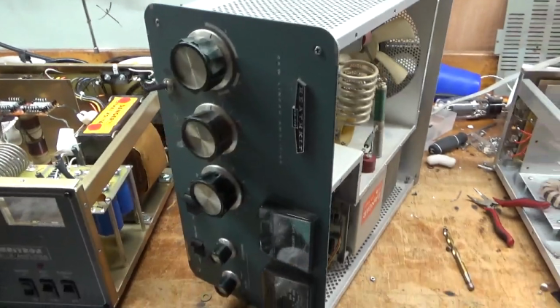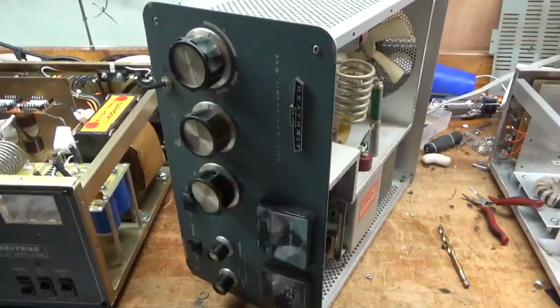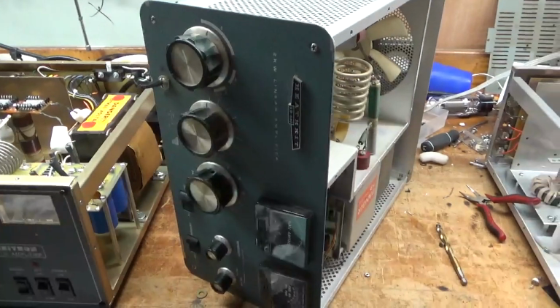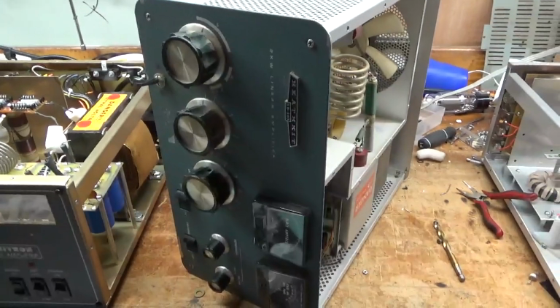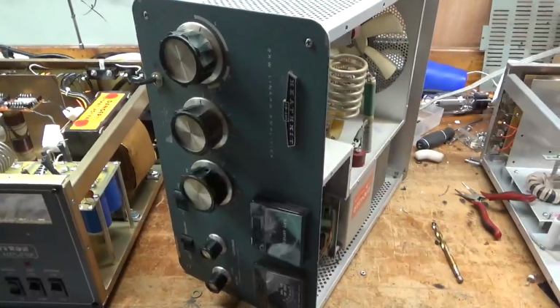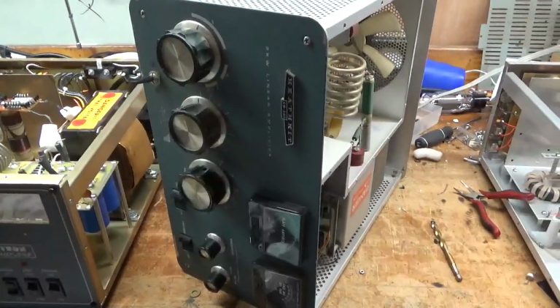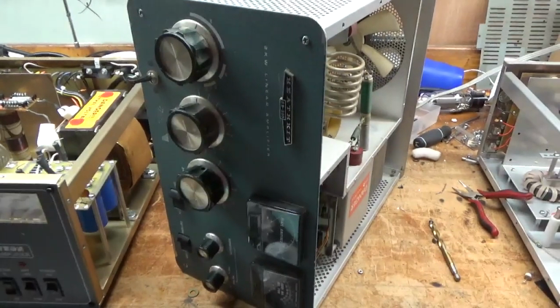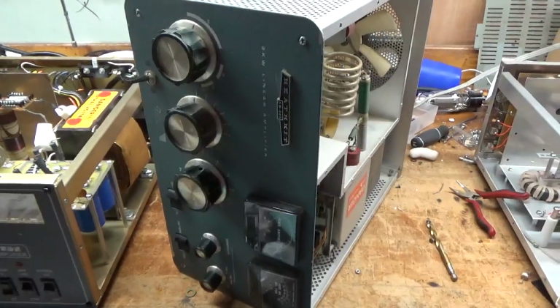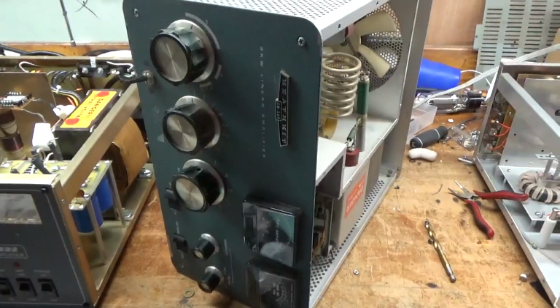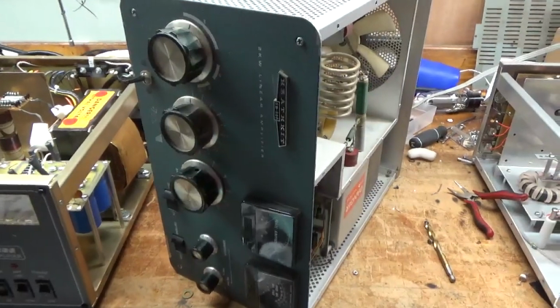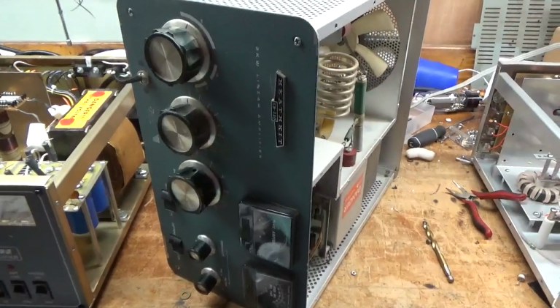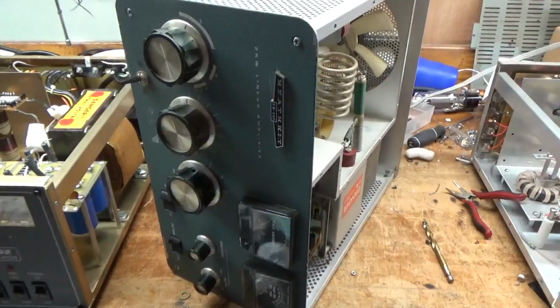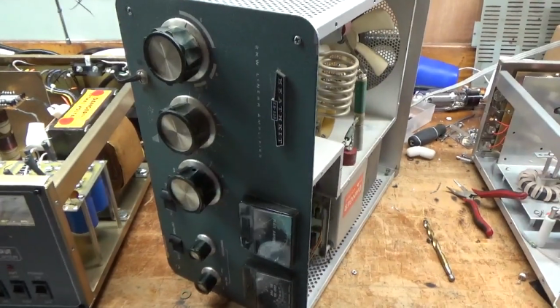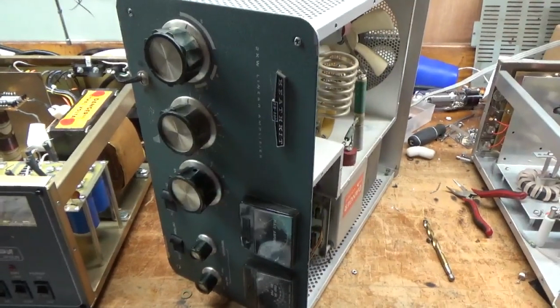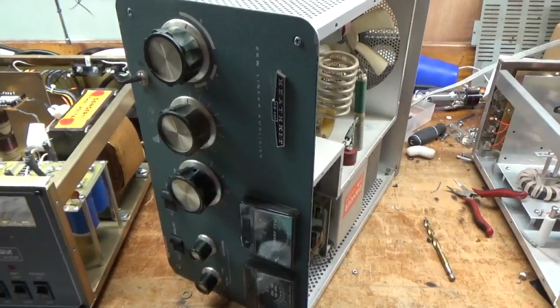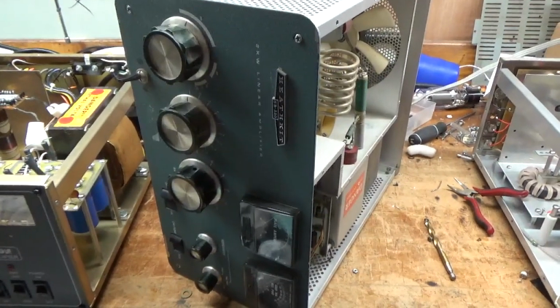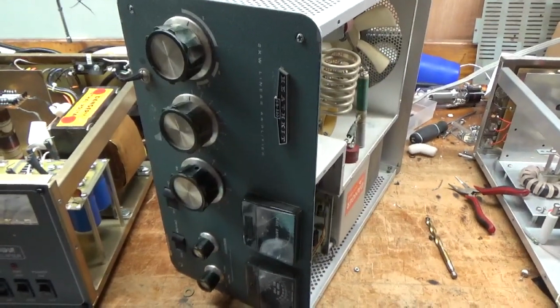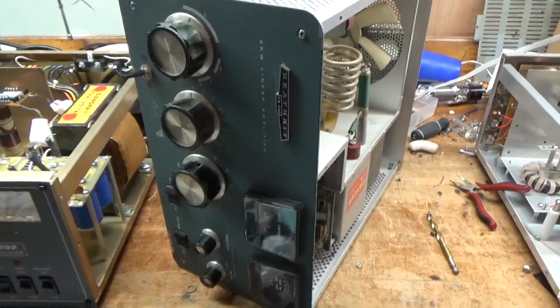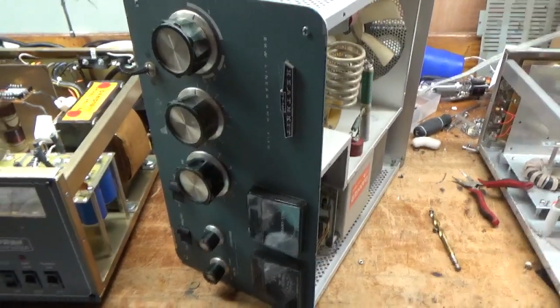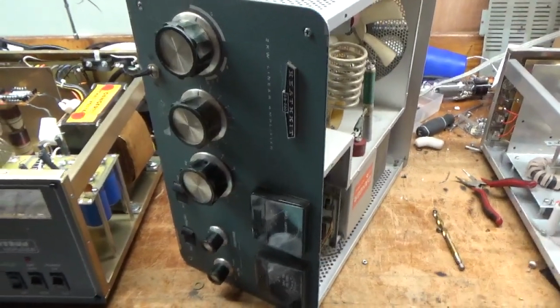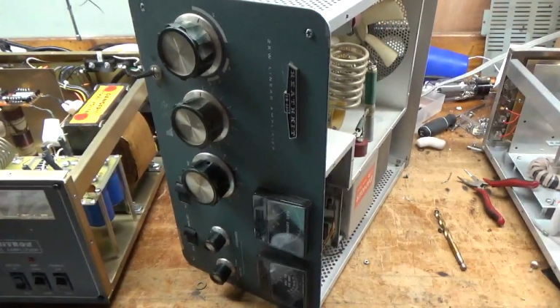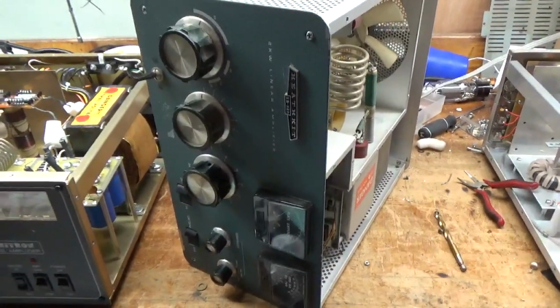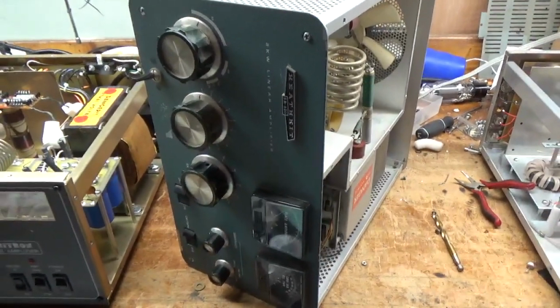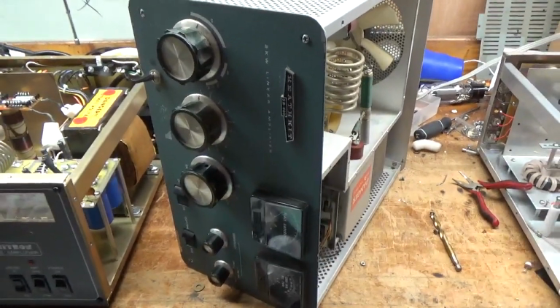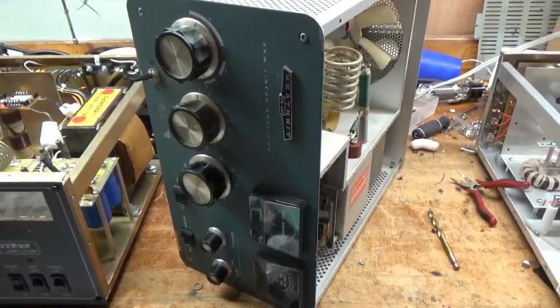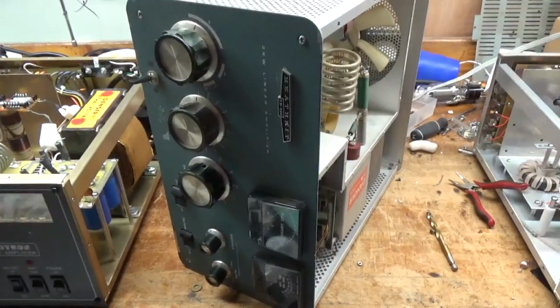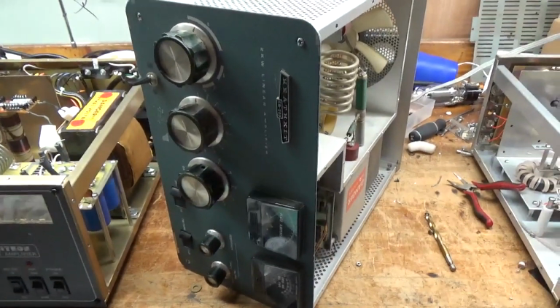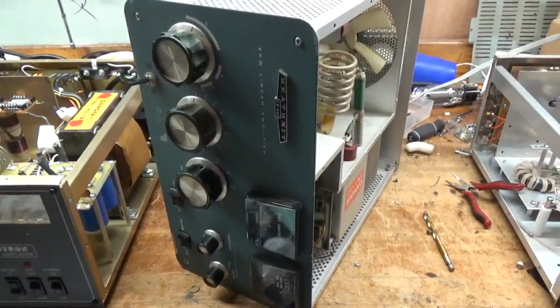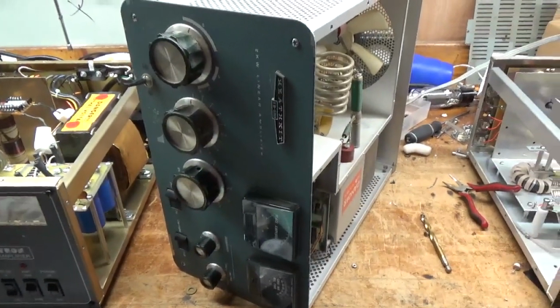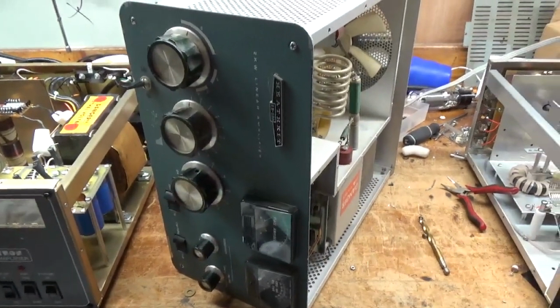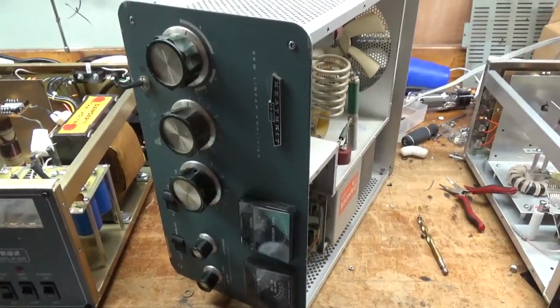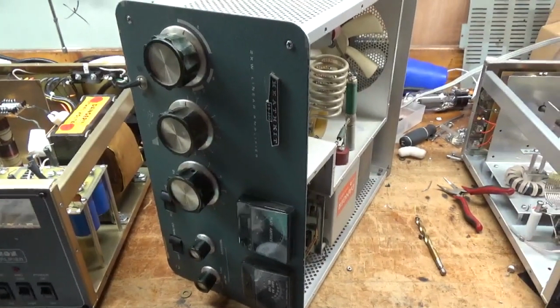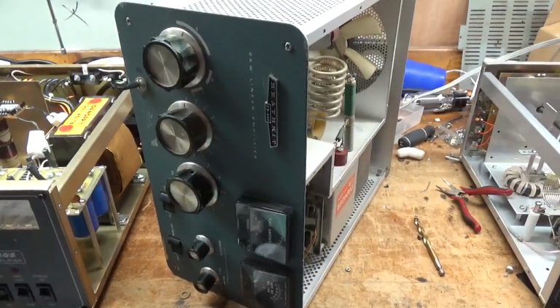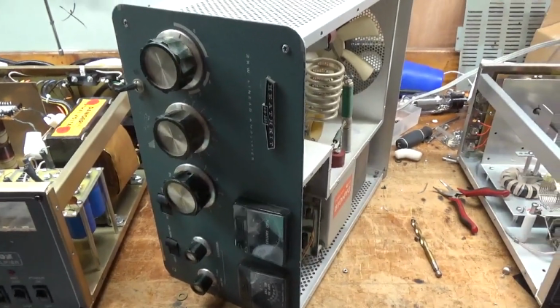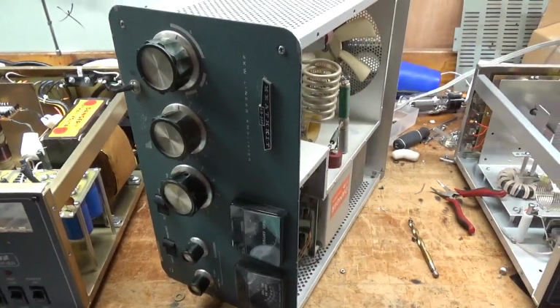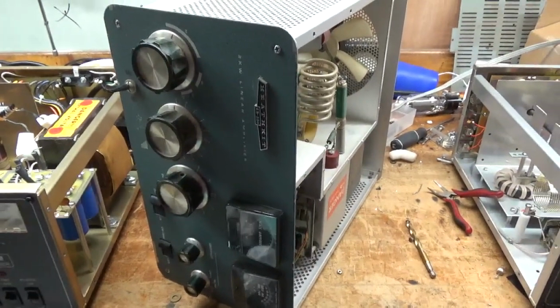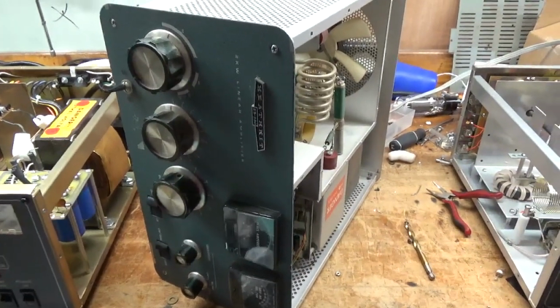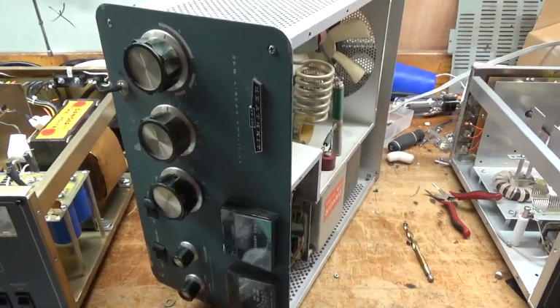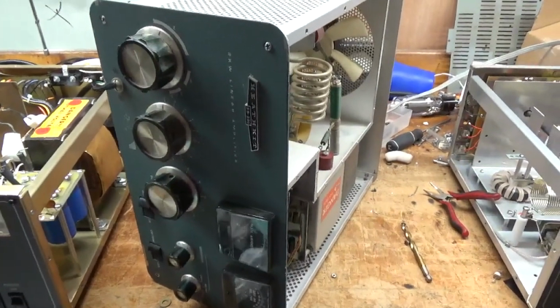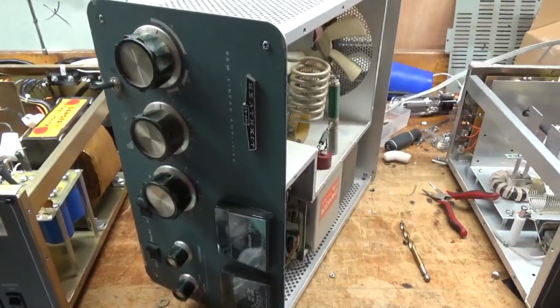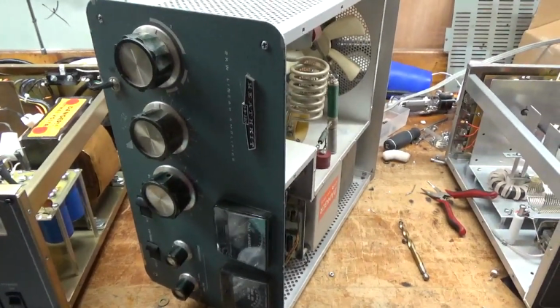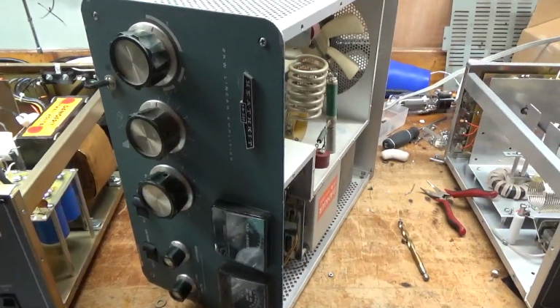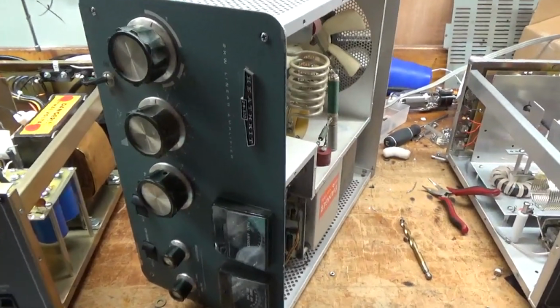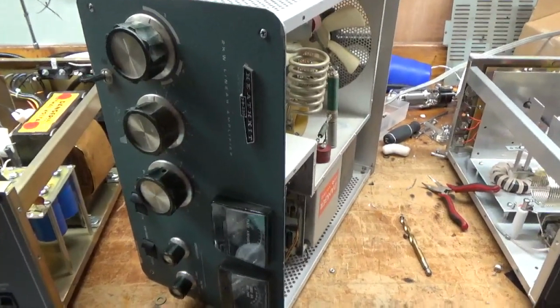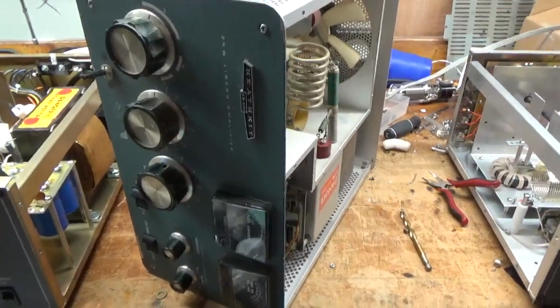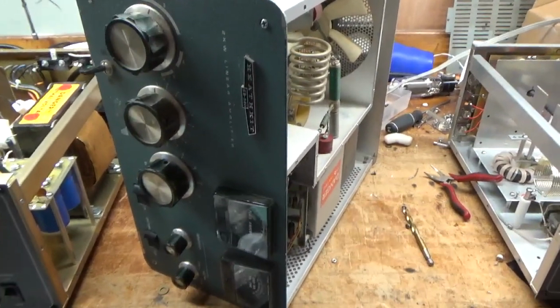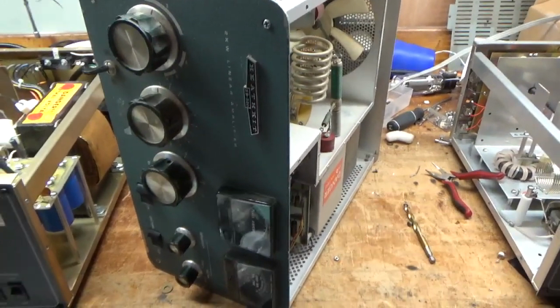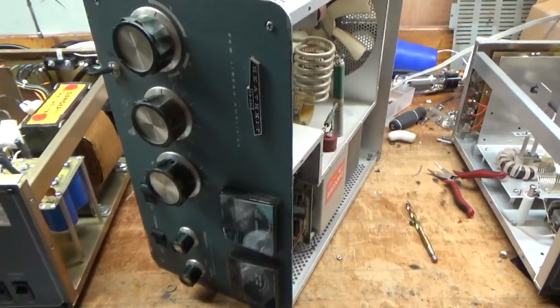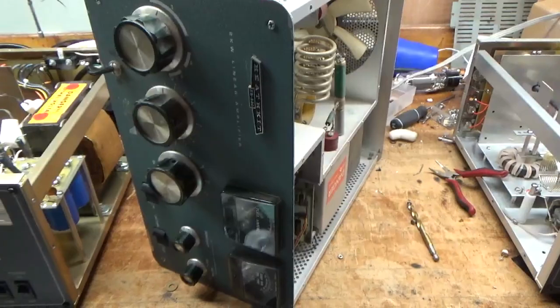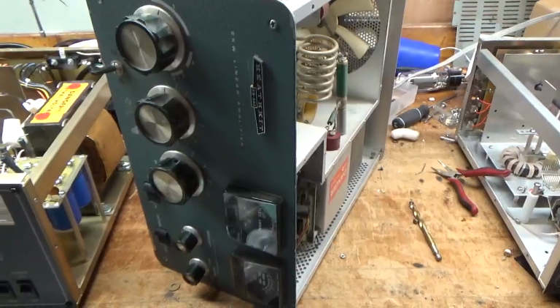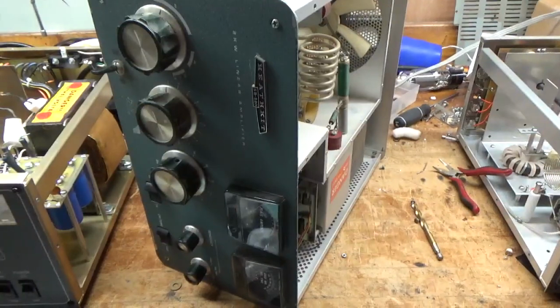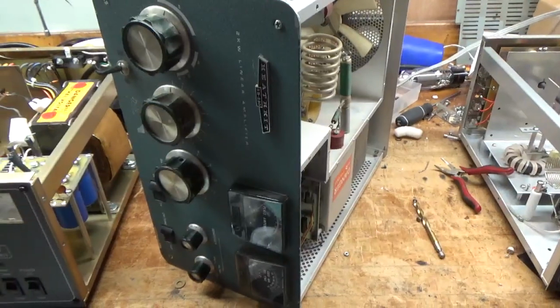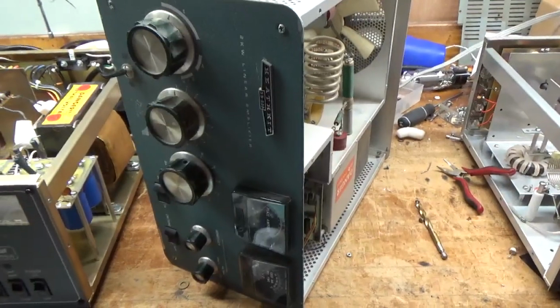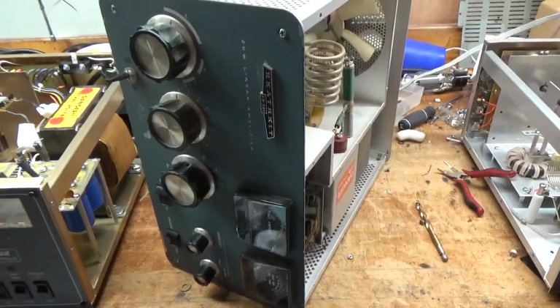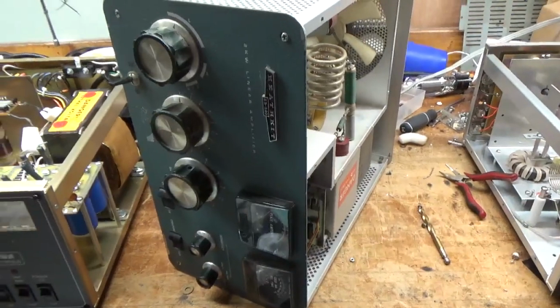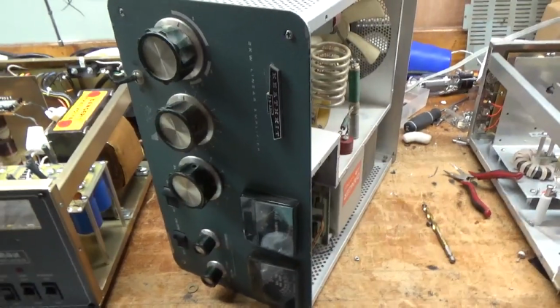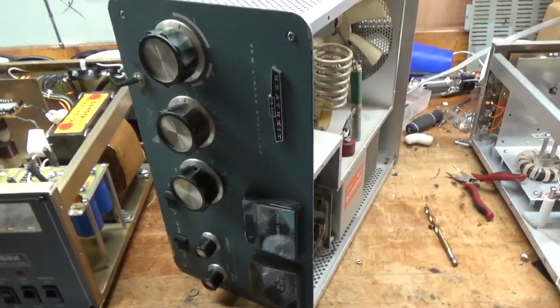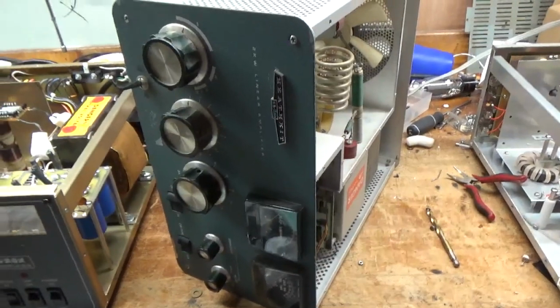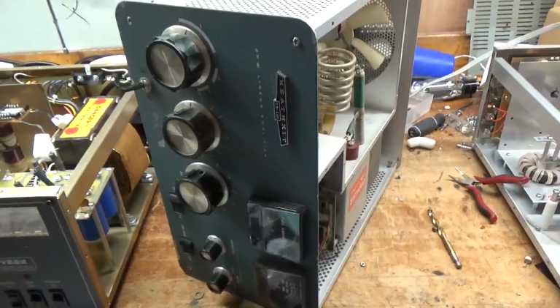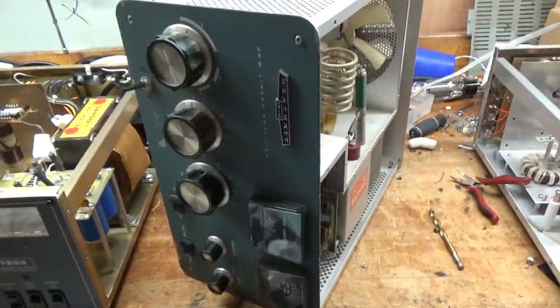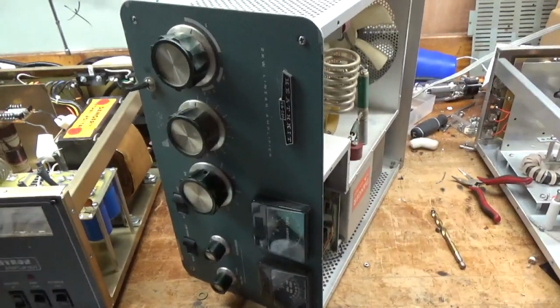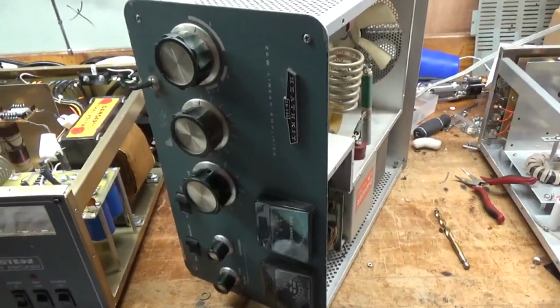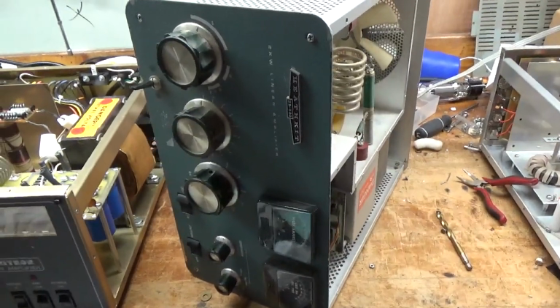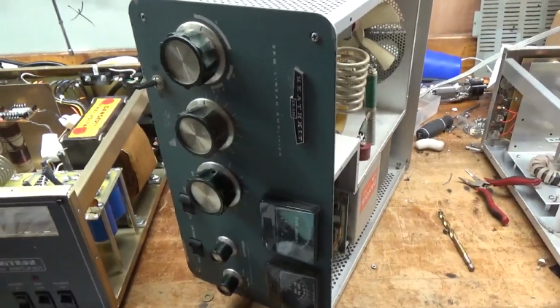Hey everybody, AmpRepairGuy.com, 203-892-4119. So we have a Heathkit SB220 here.